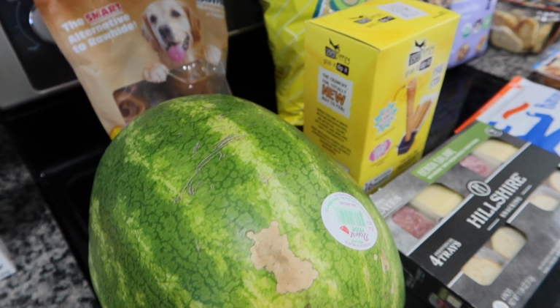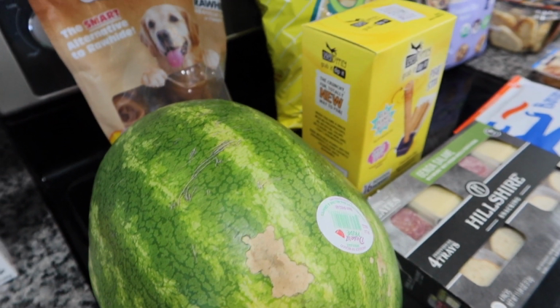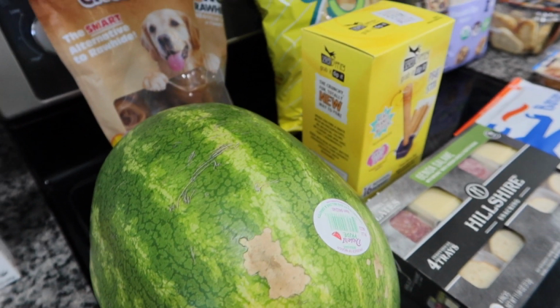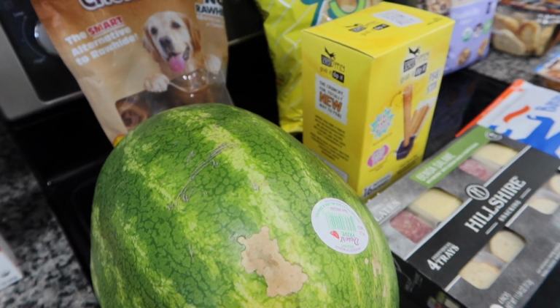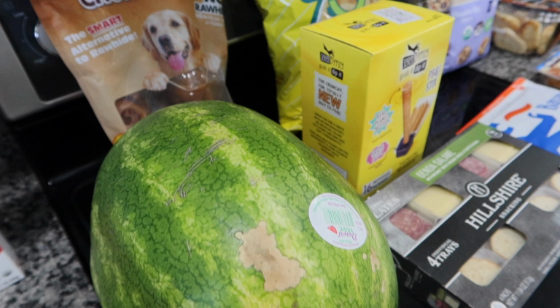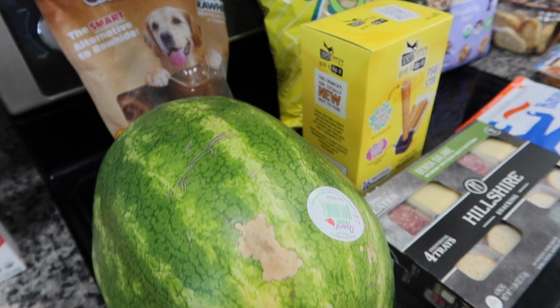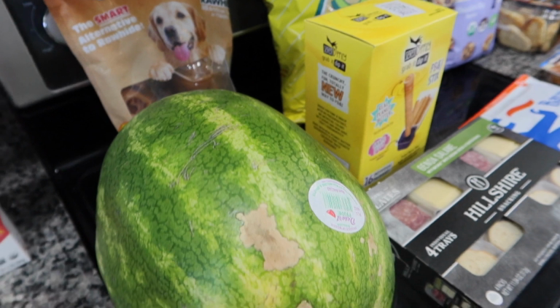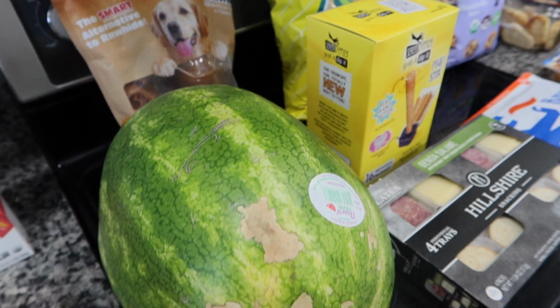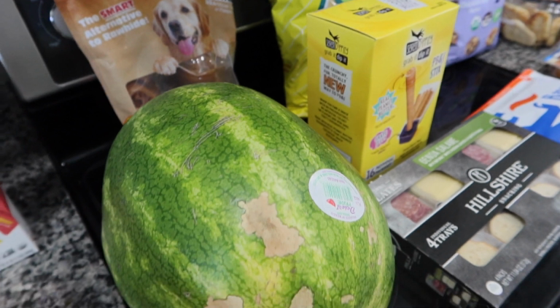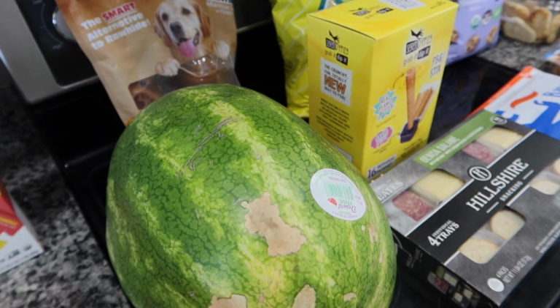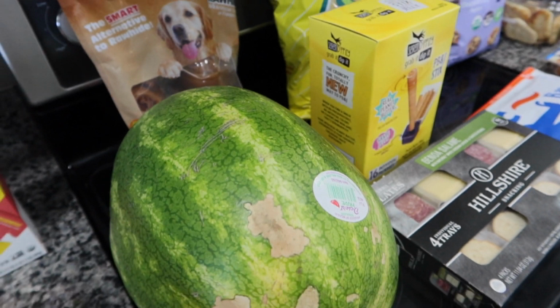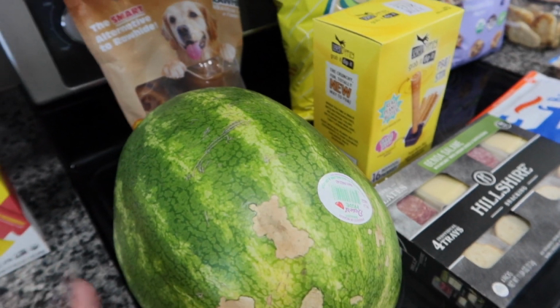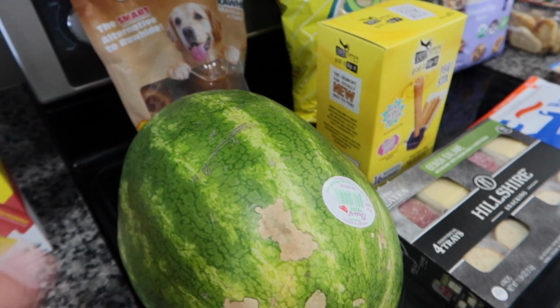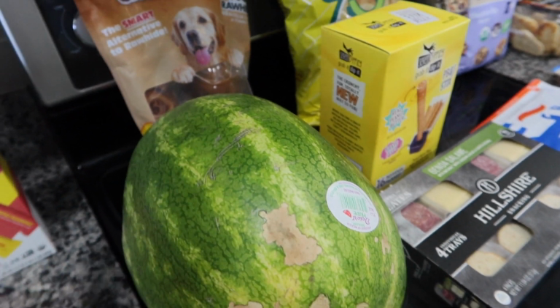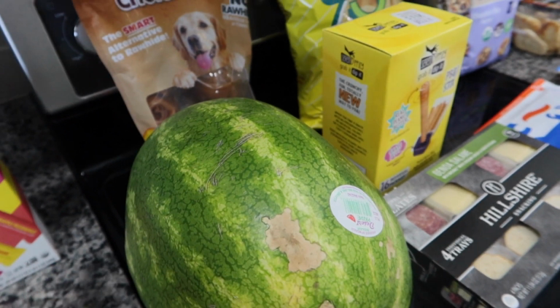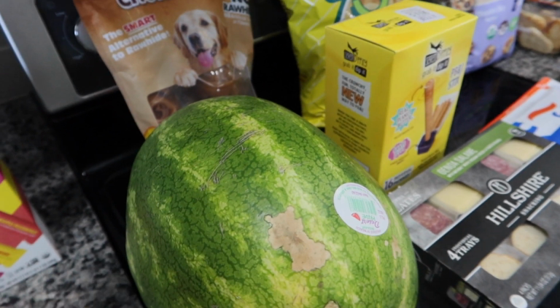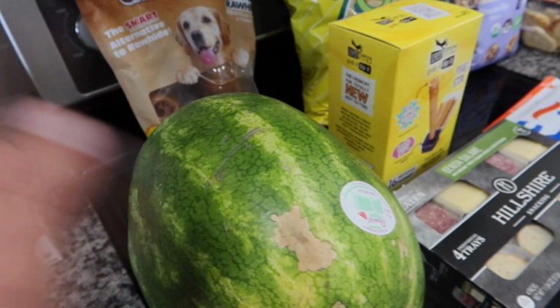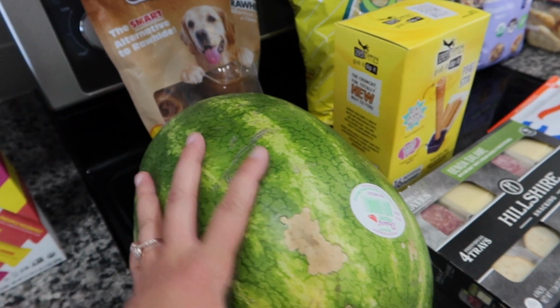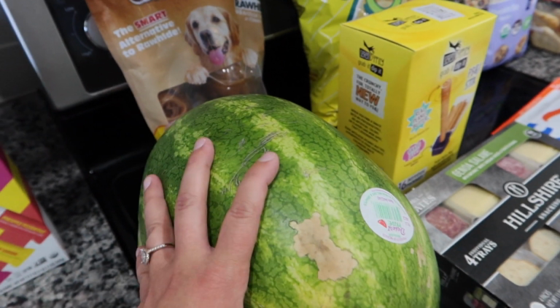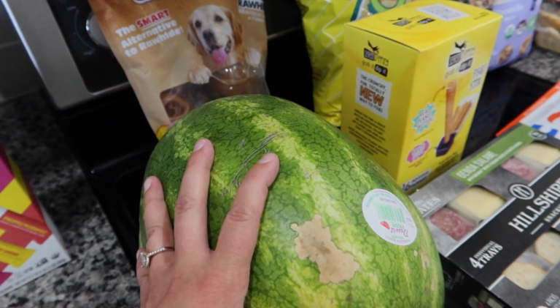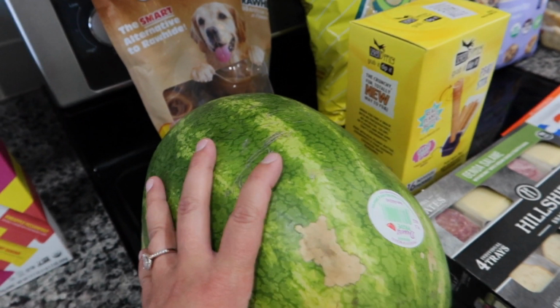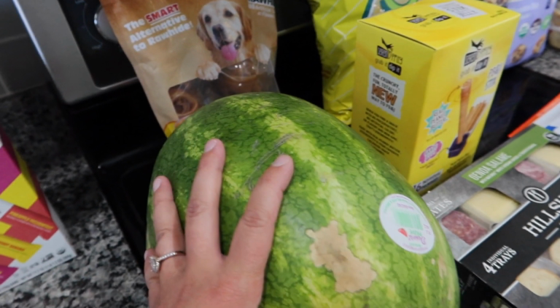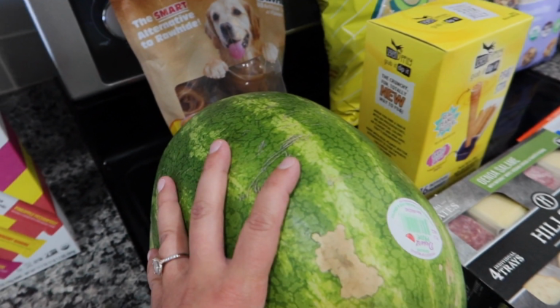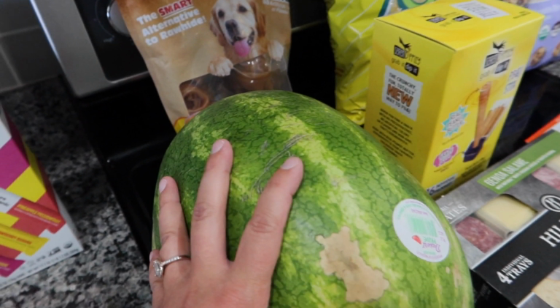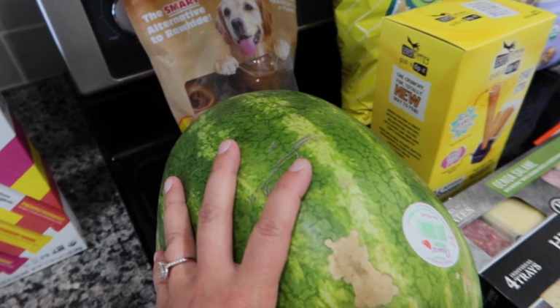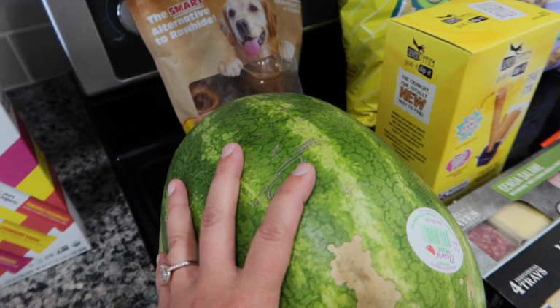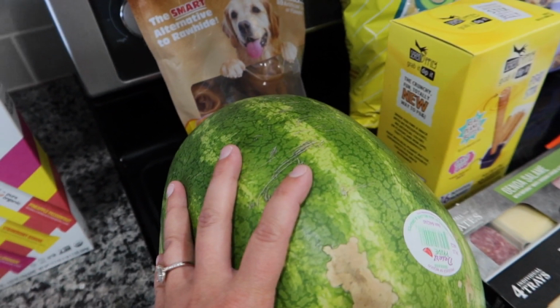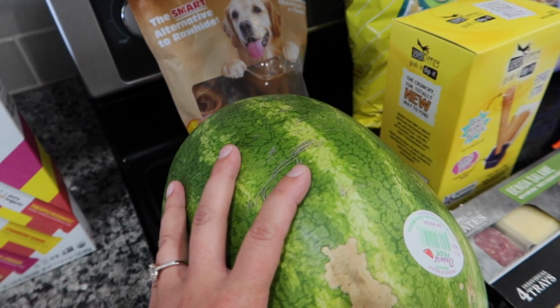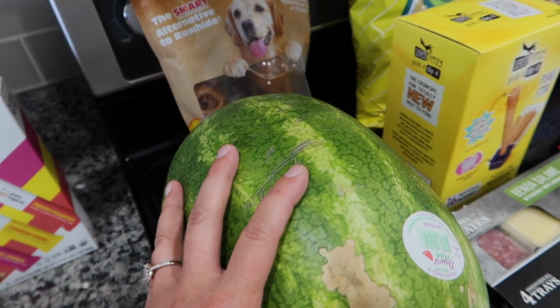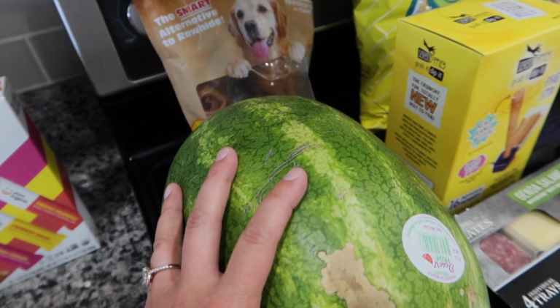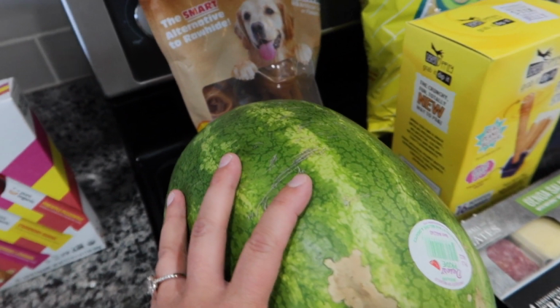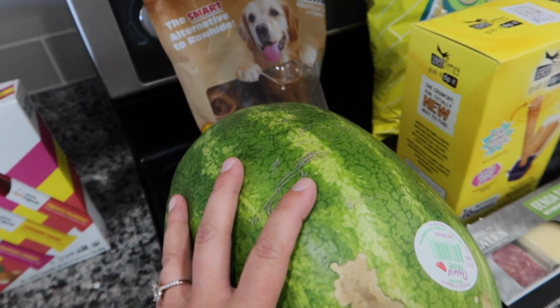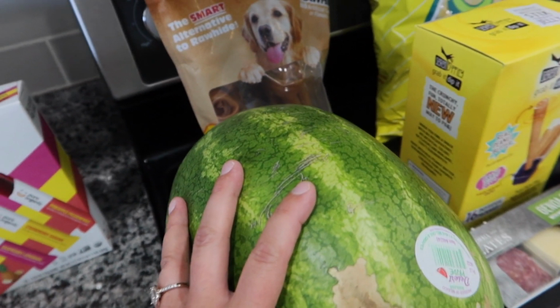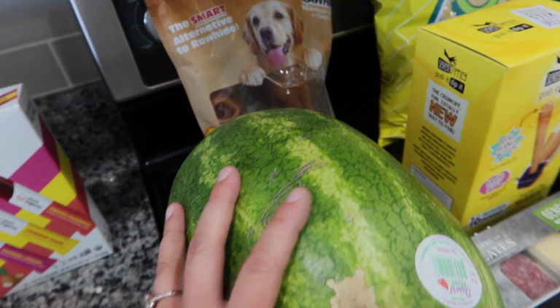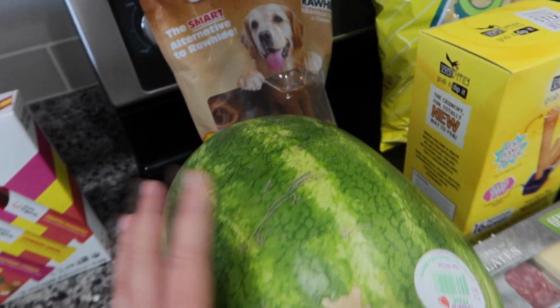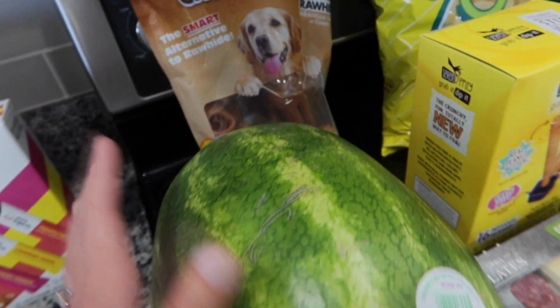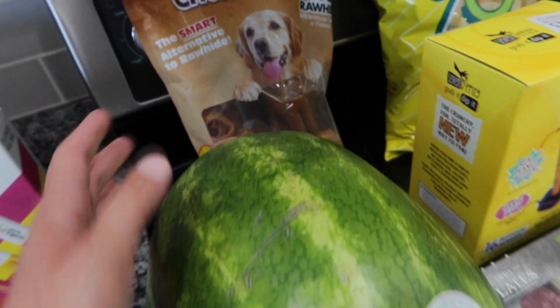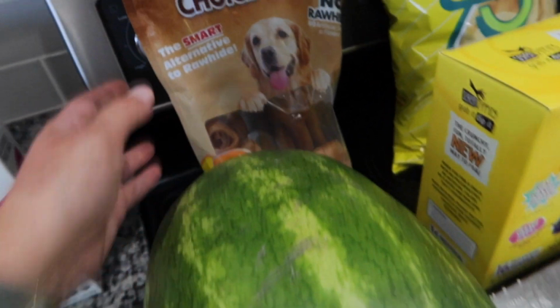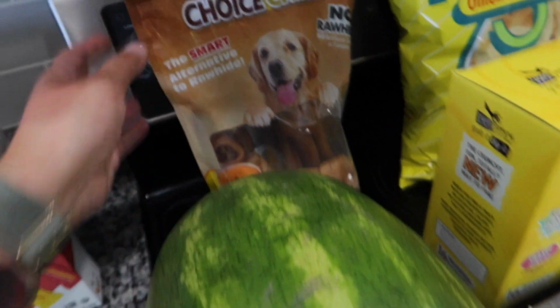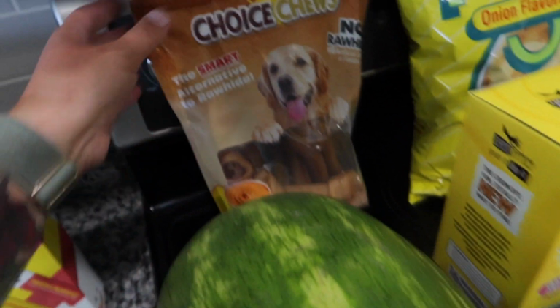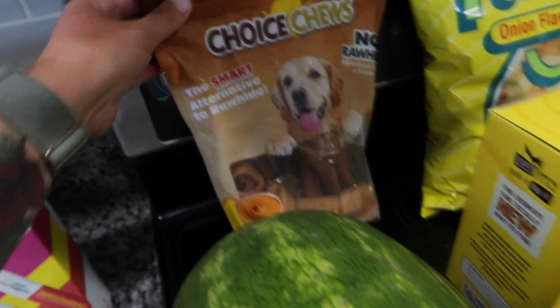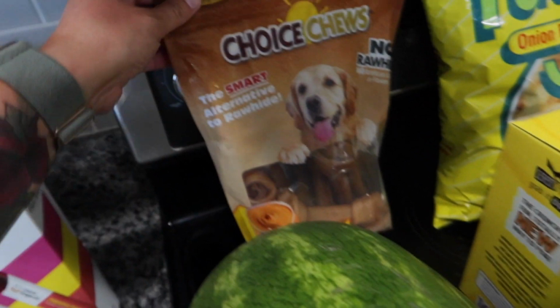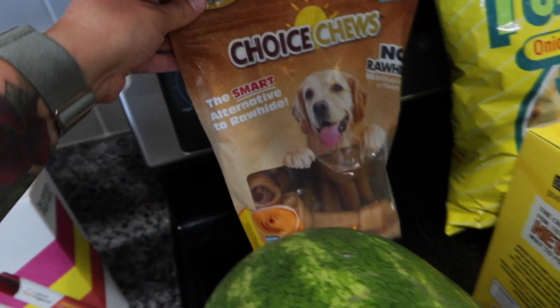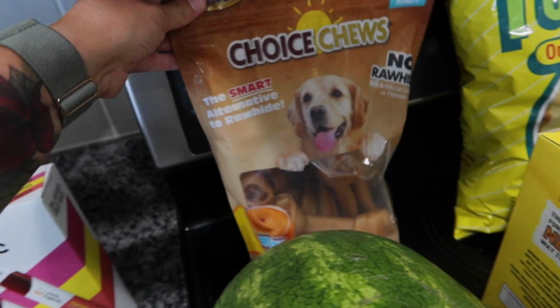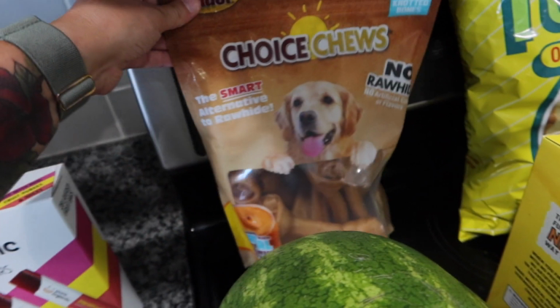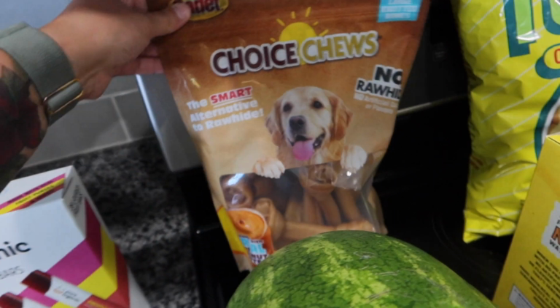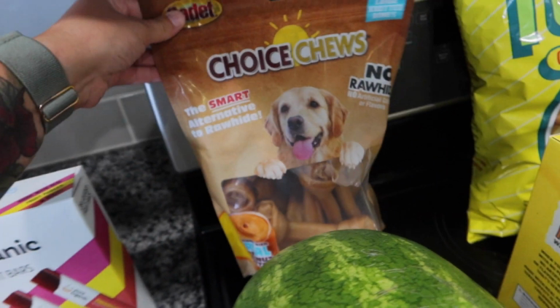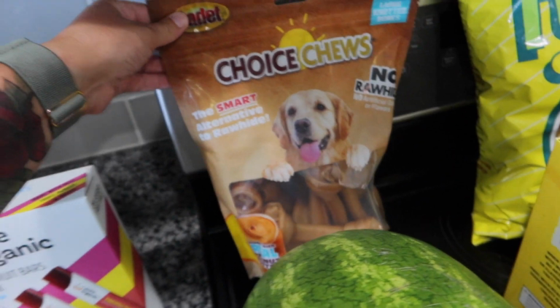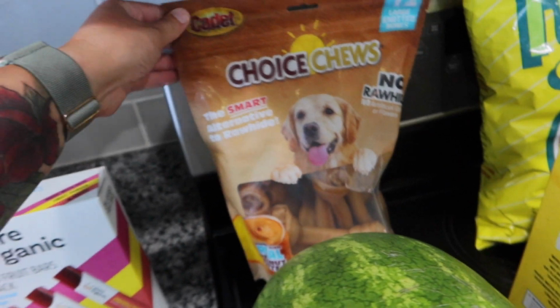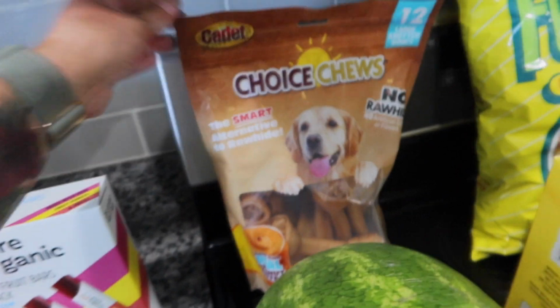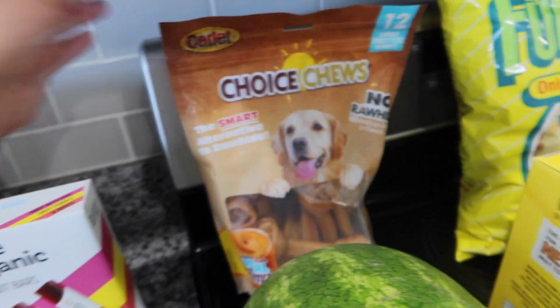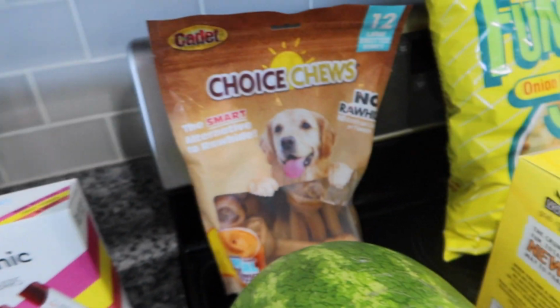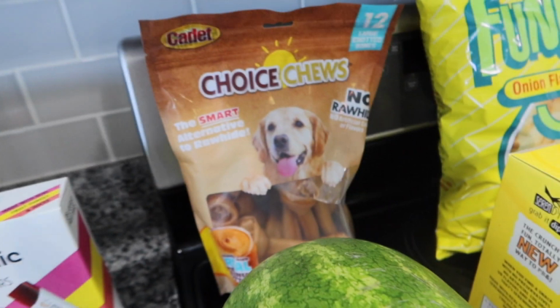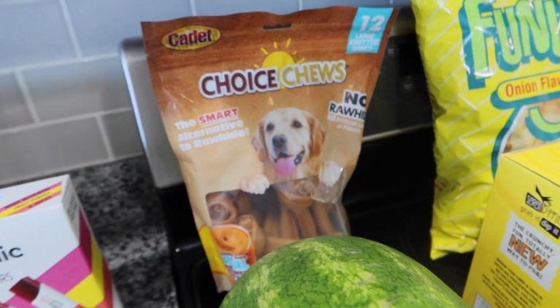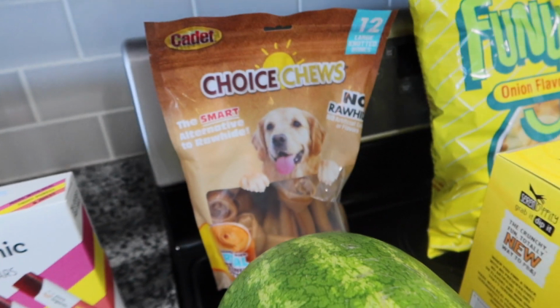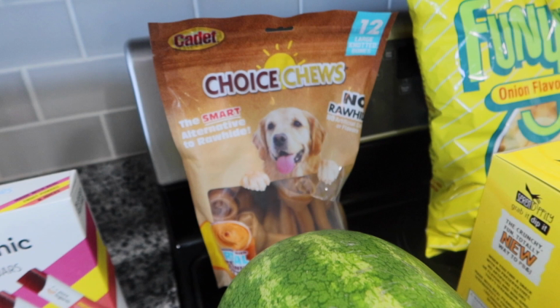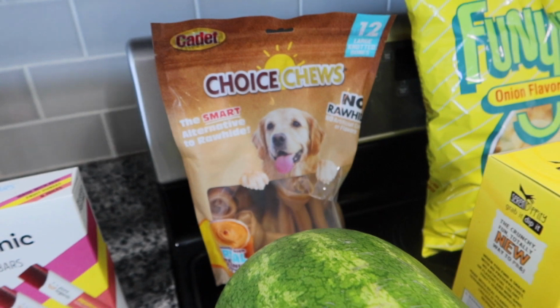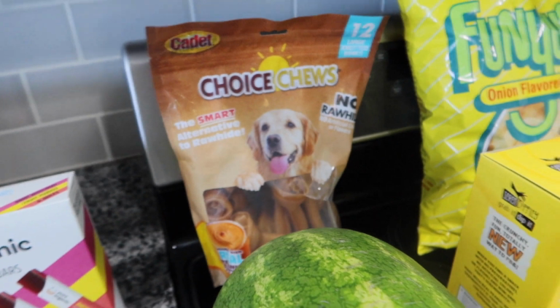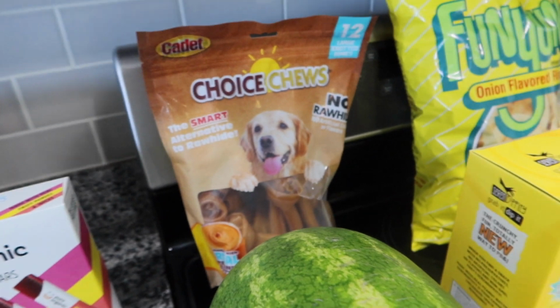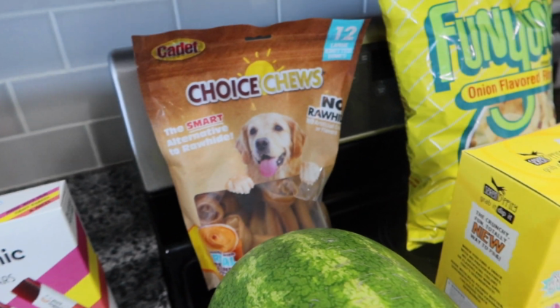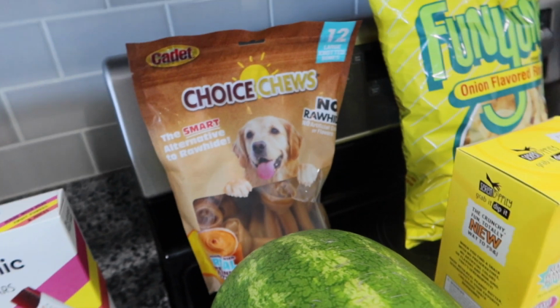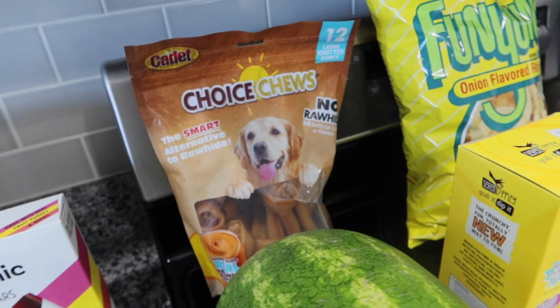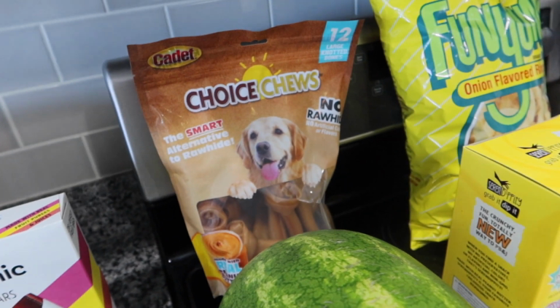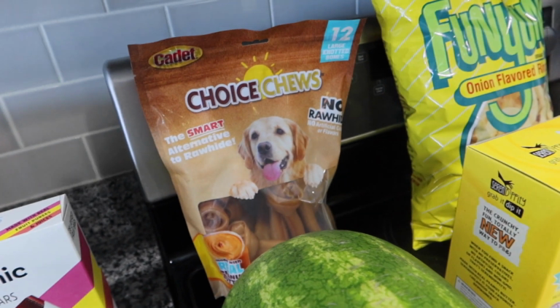I got a watermelon. The last watermelon I got from Walmart was so awful — it was terrible — so I grabbed one at Costco. Fingers crossed it's good.